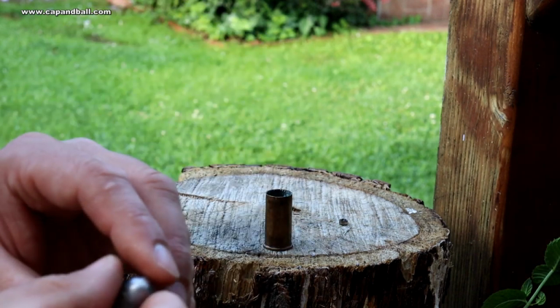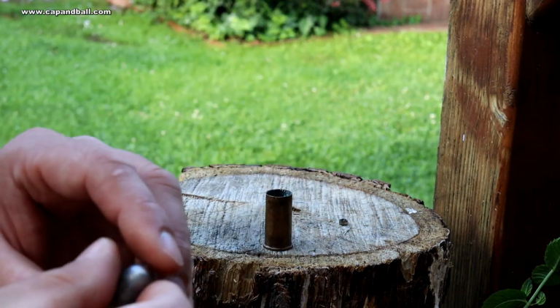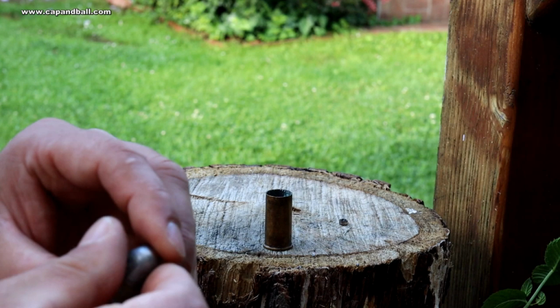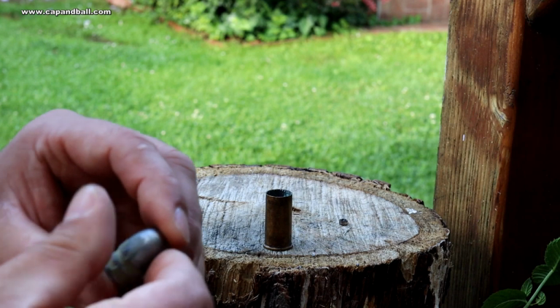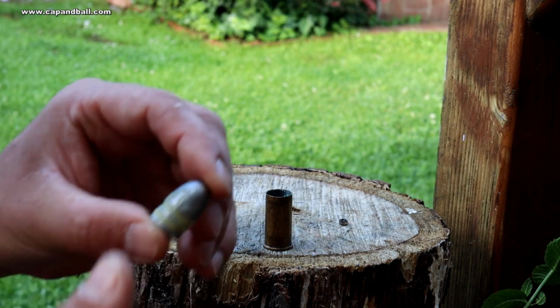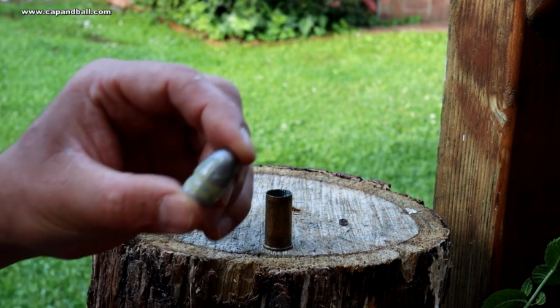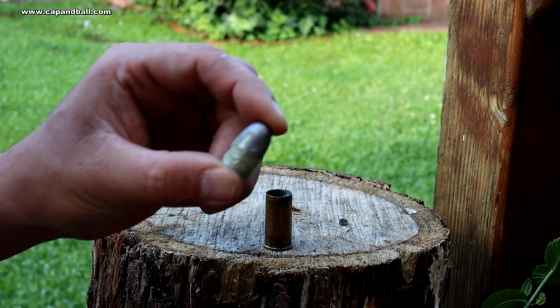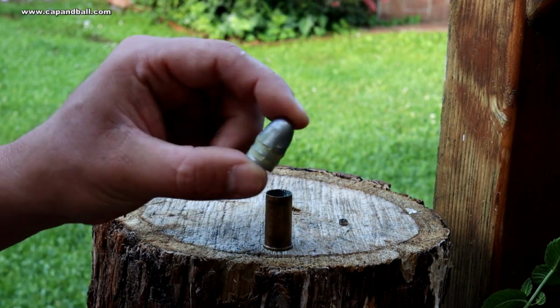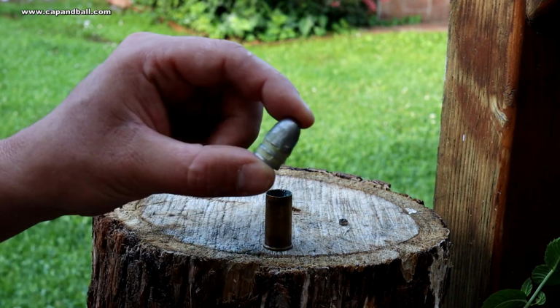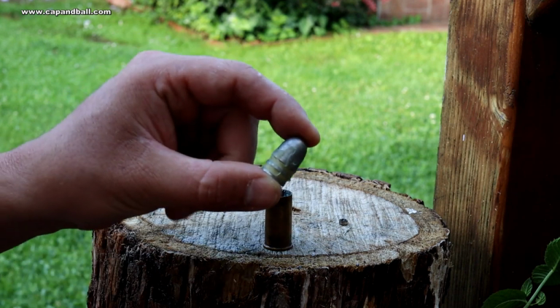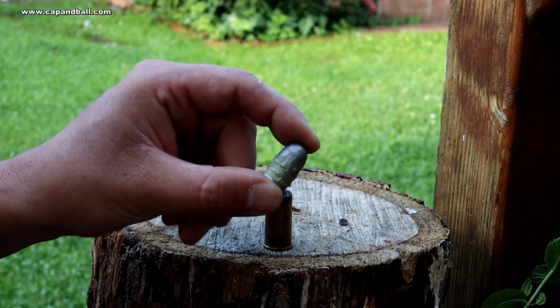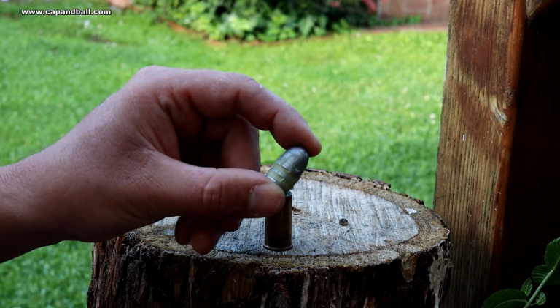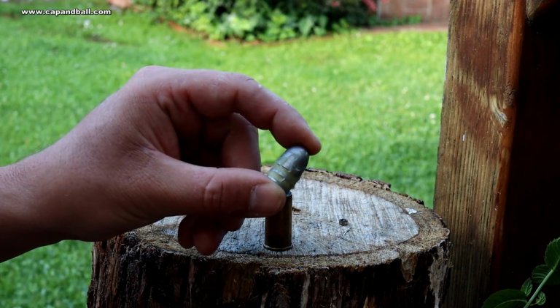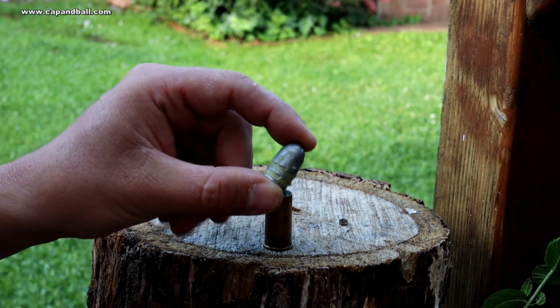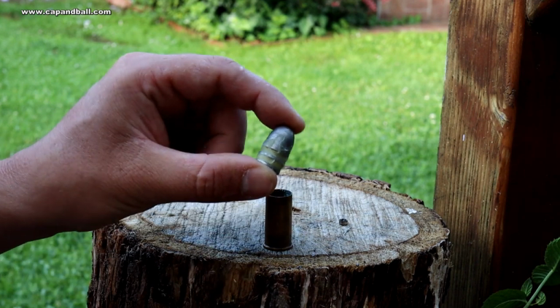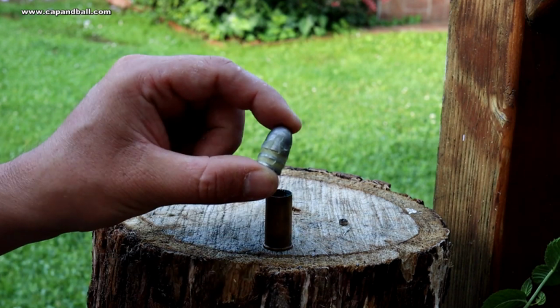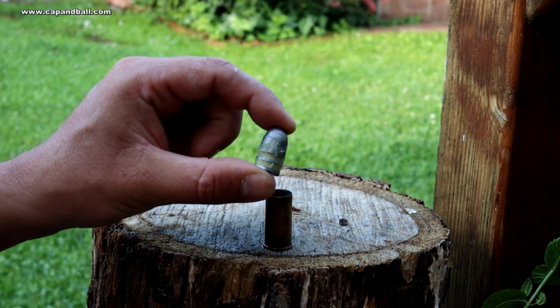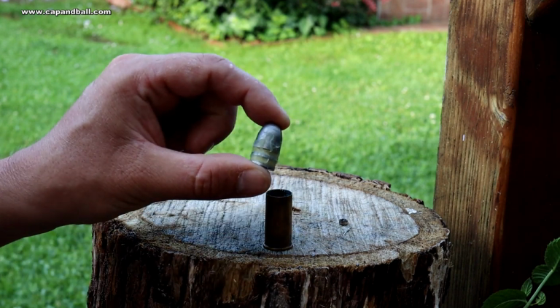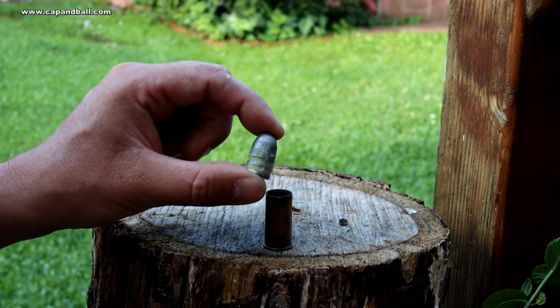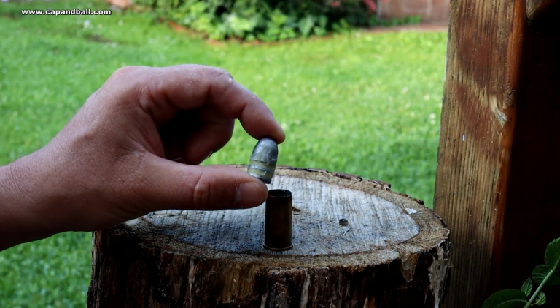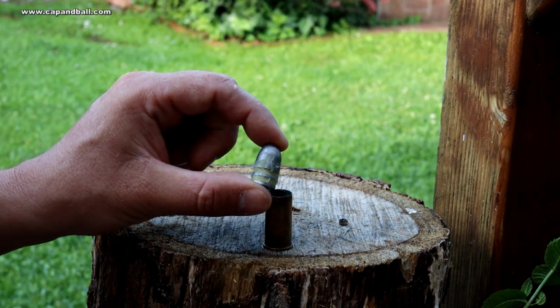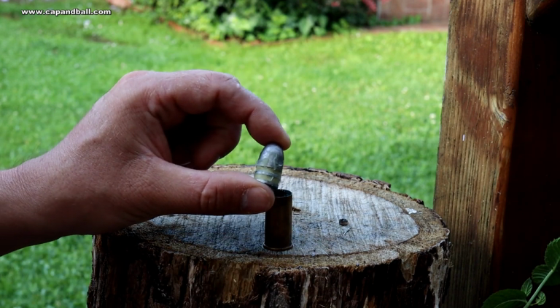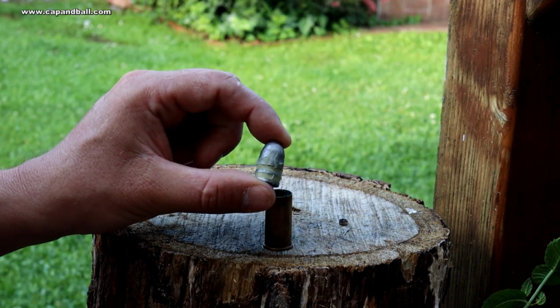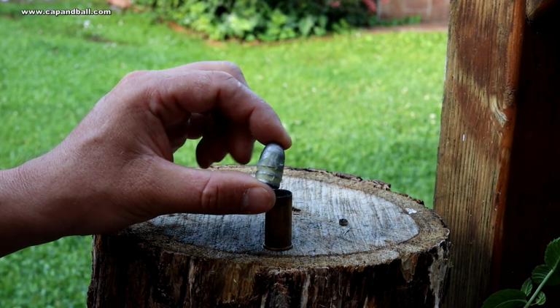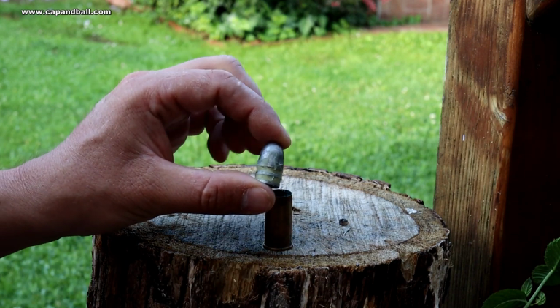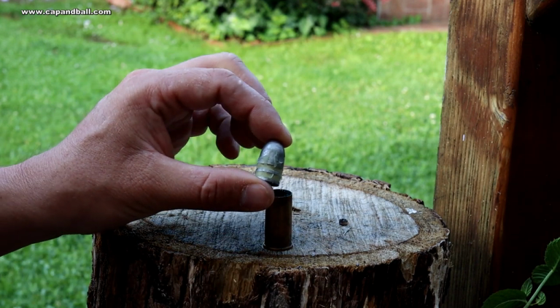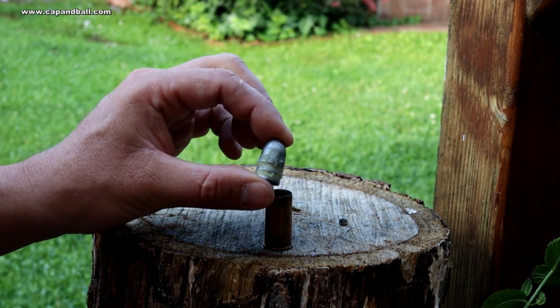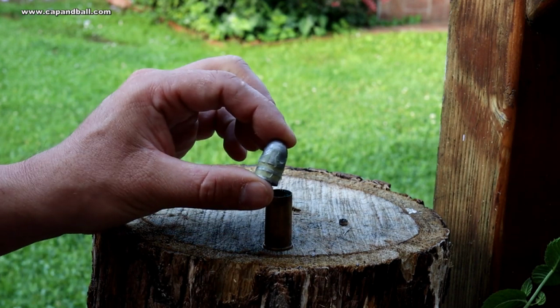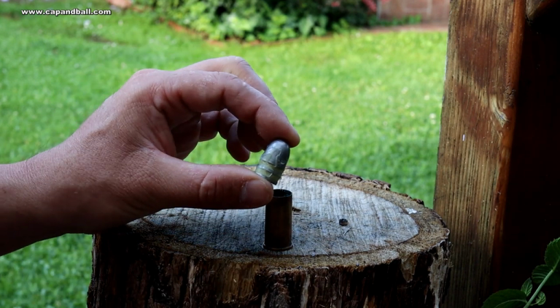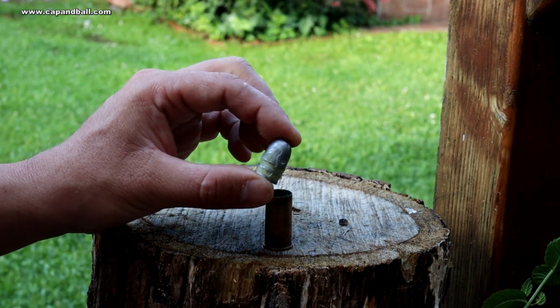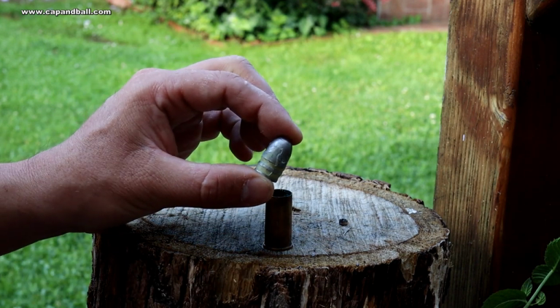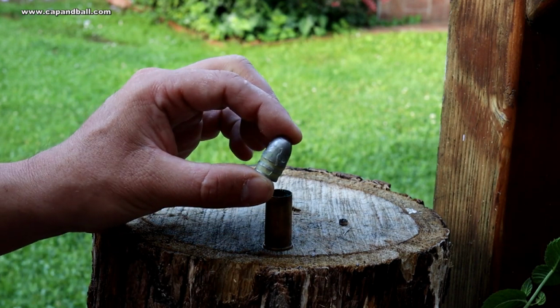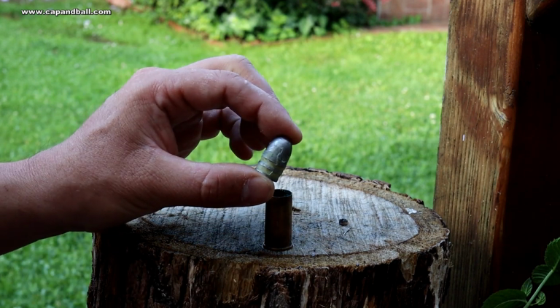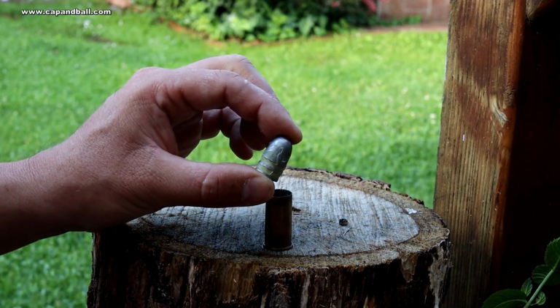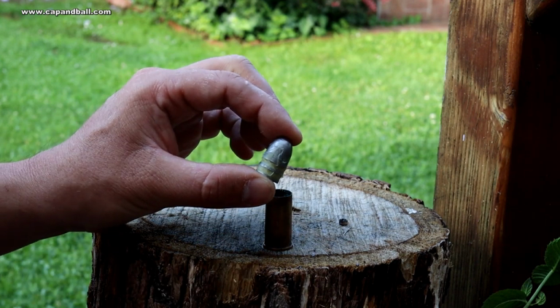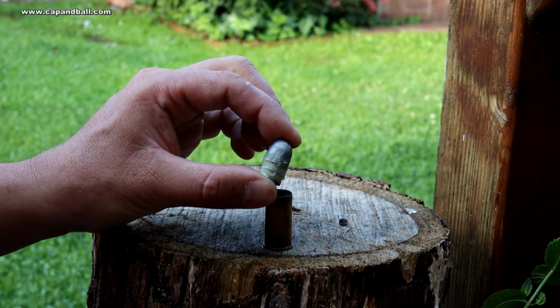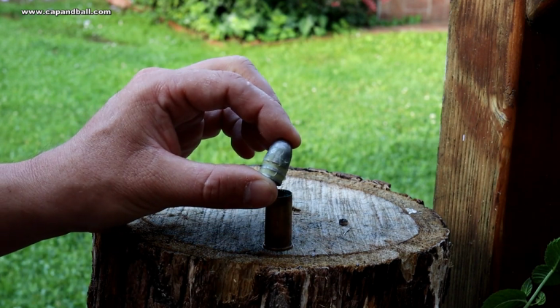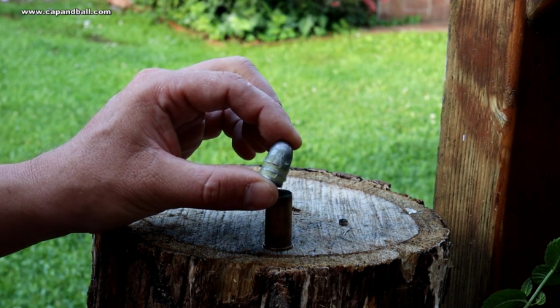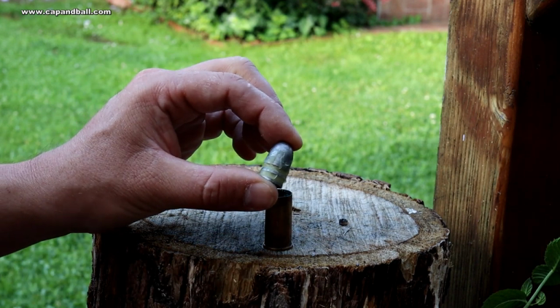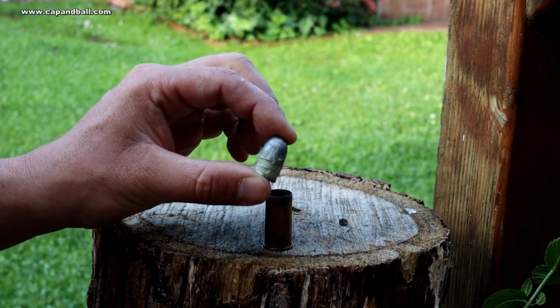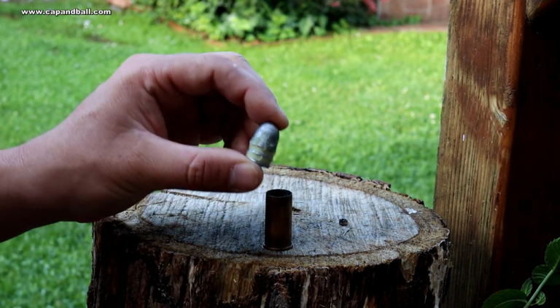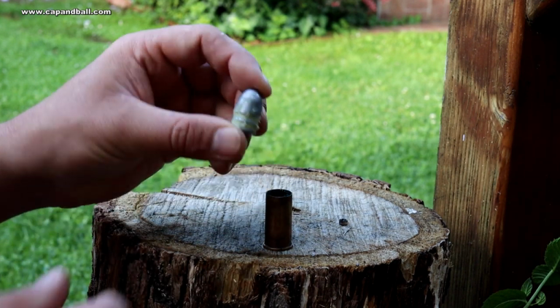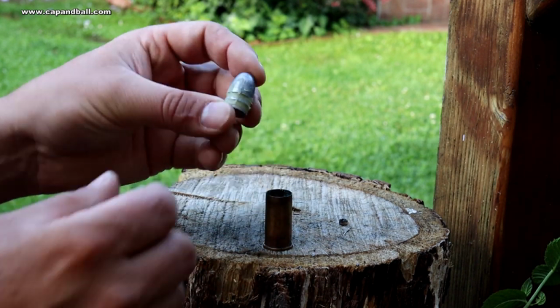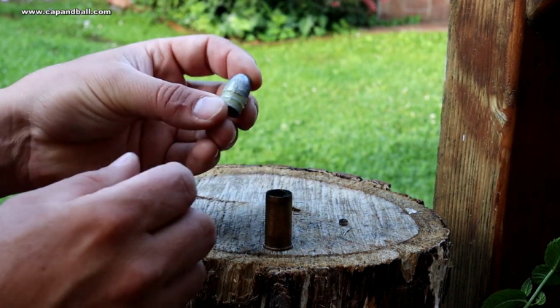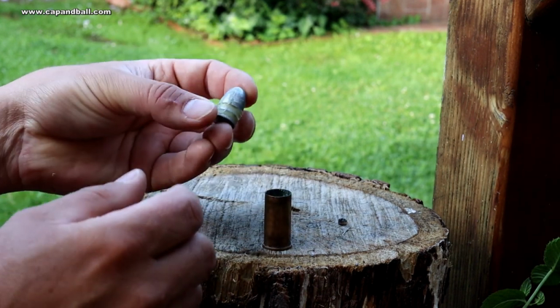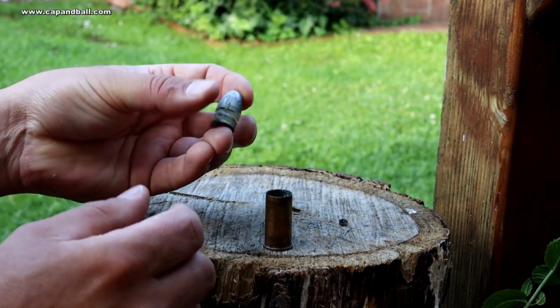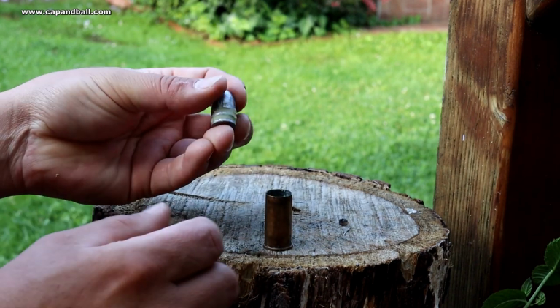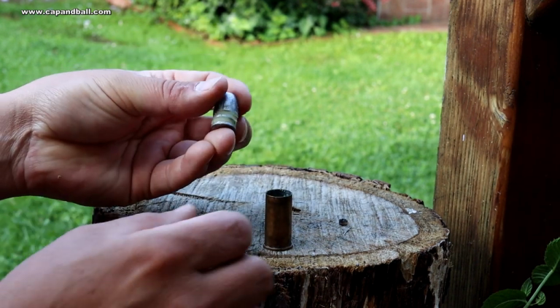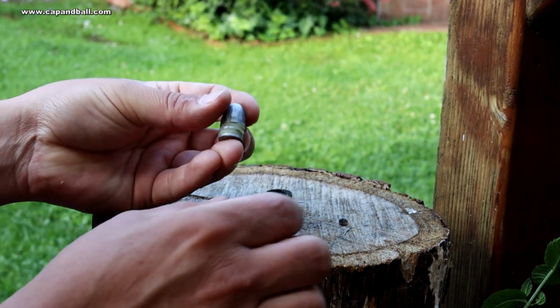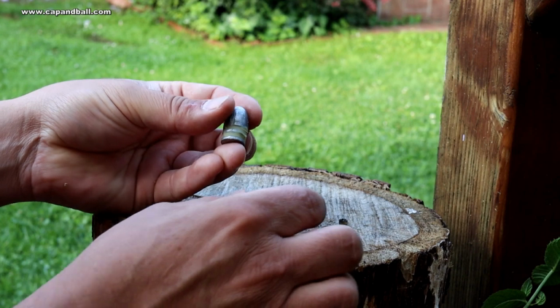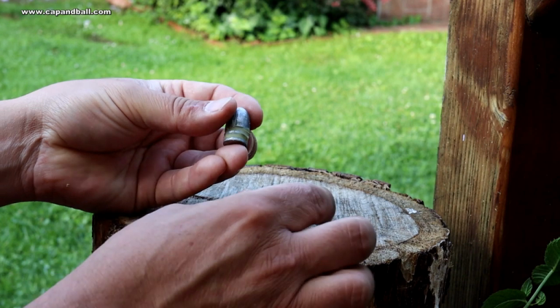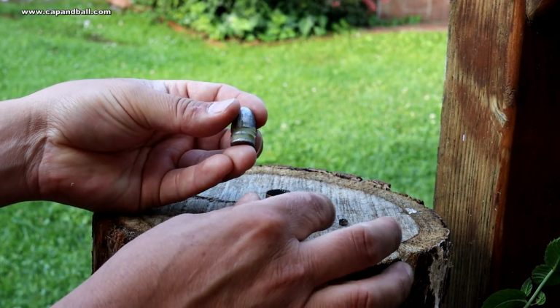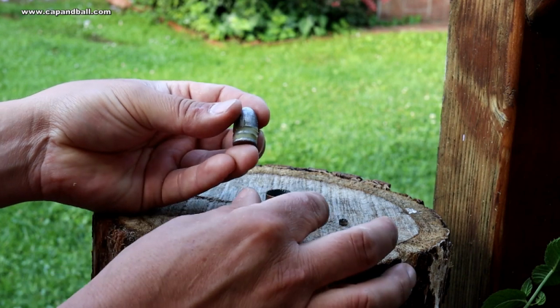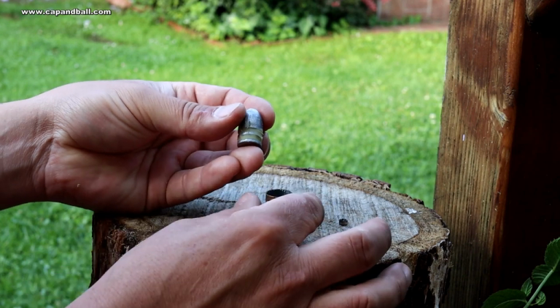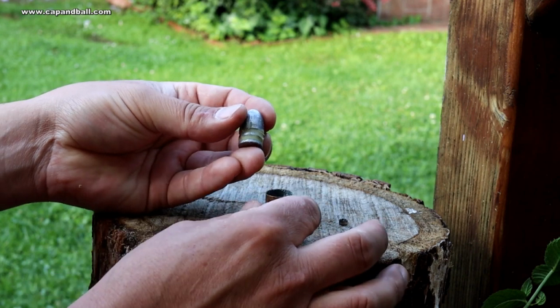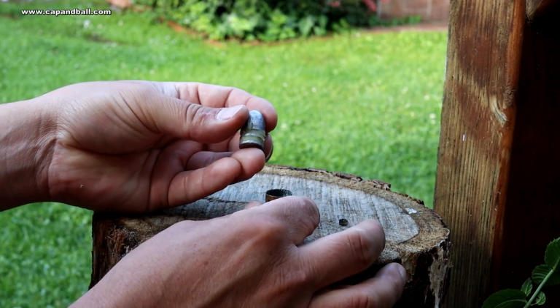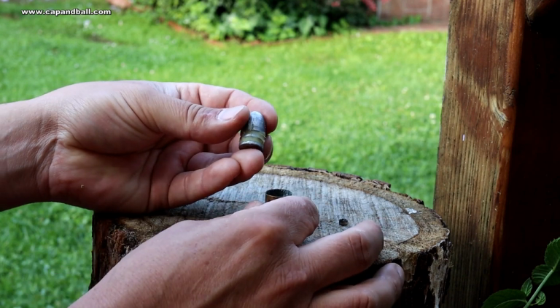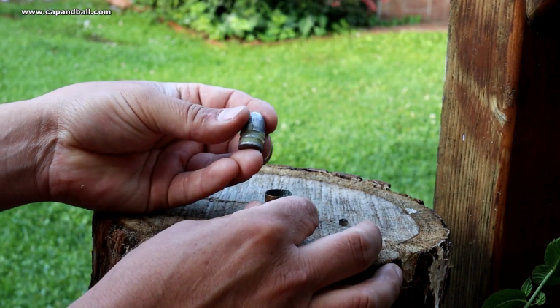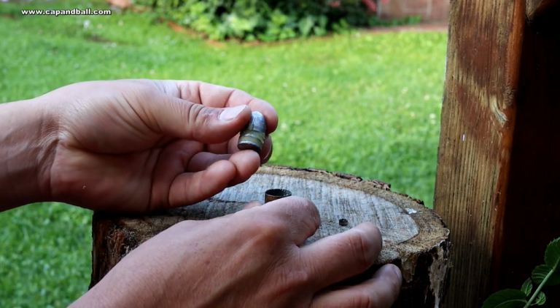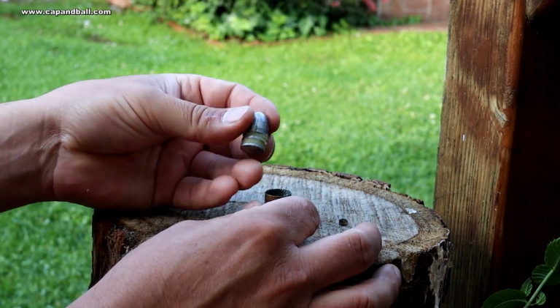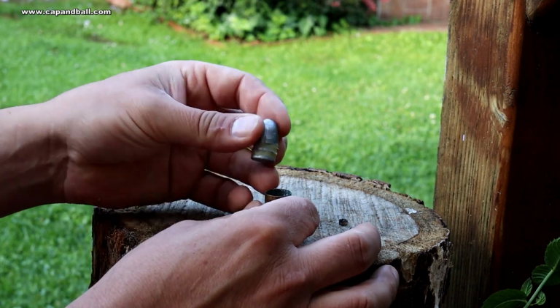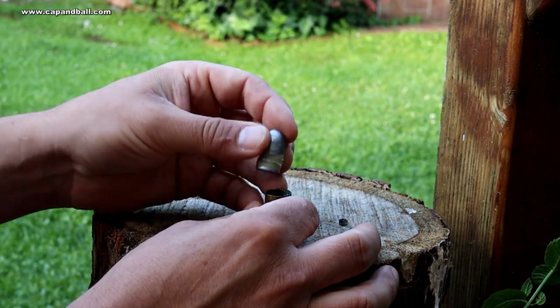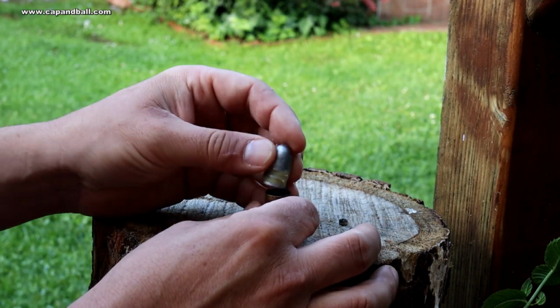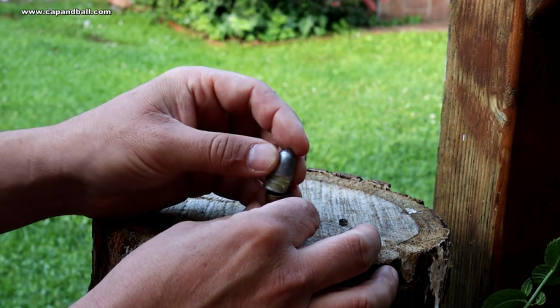My bullet is not the original, unfortunately, but an enlarged Lorenz rifle bullet. However, the weight and the diameter are exactly the same as the original.